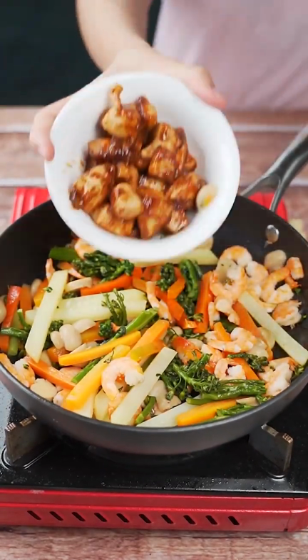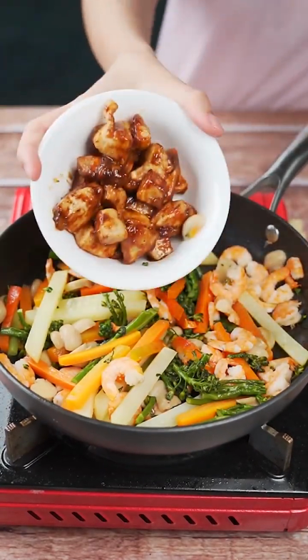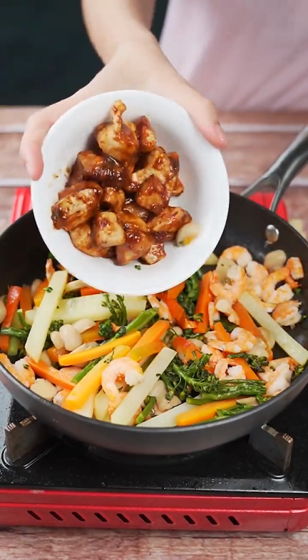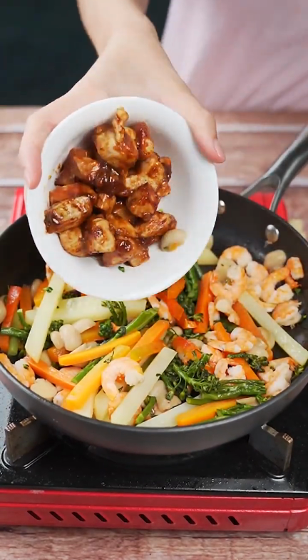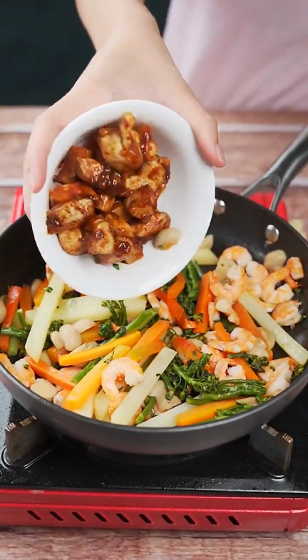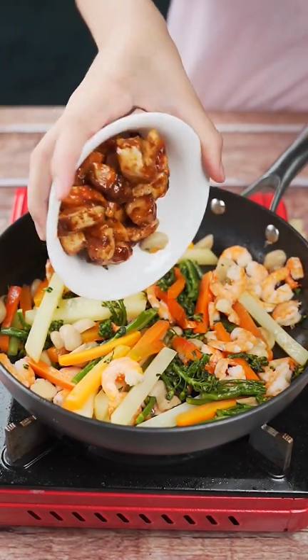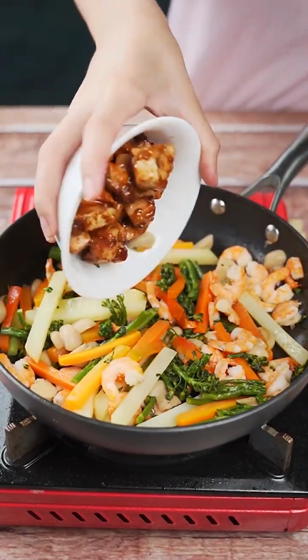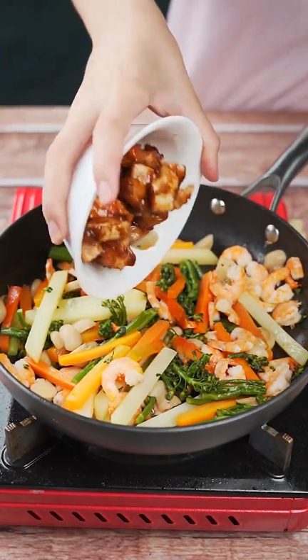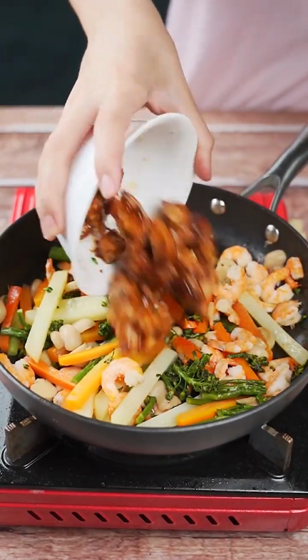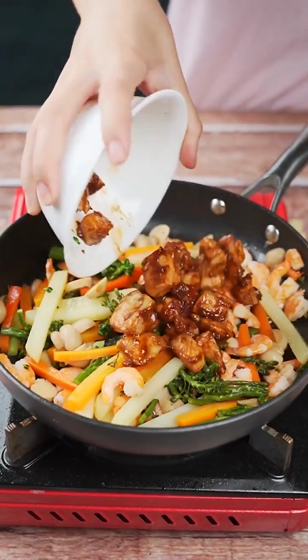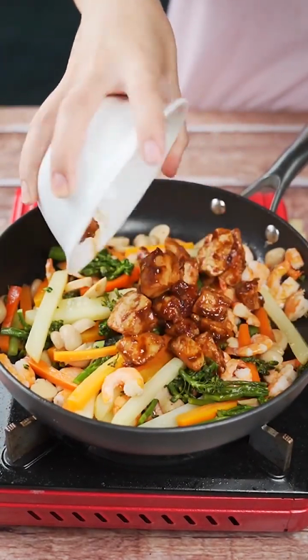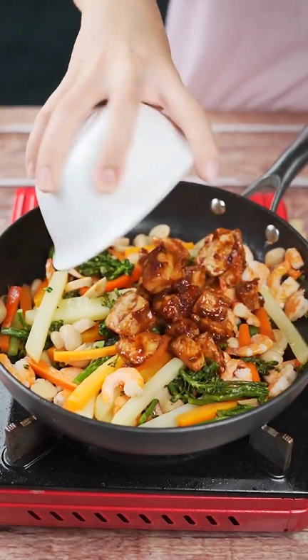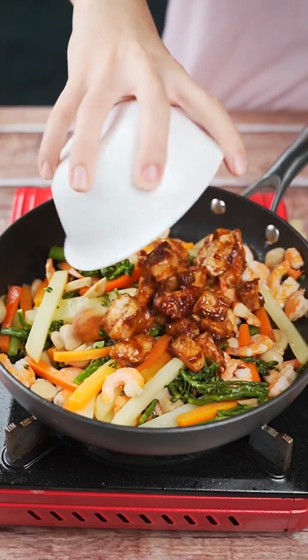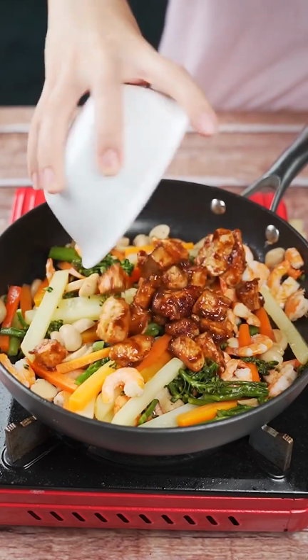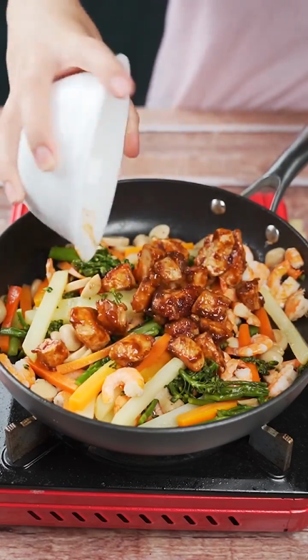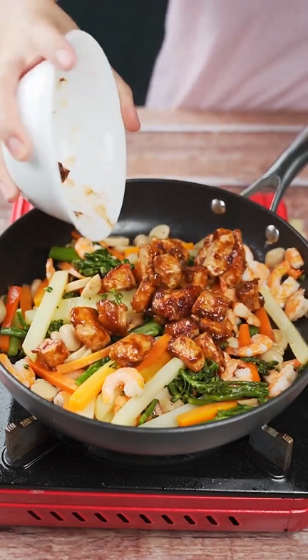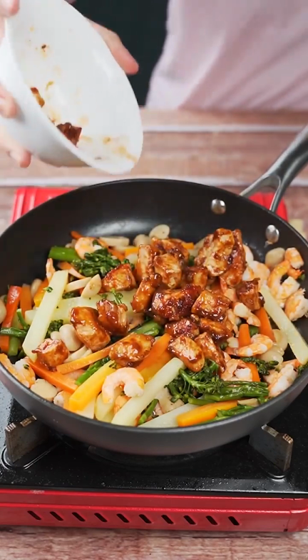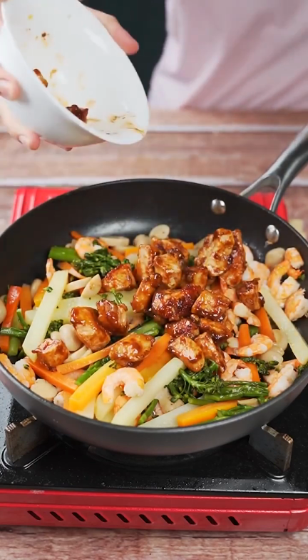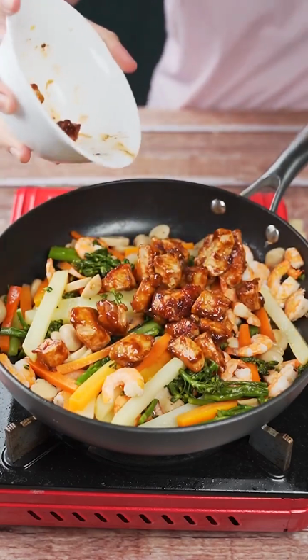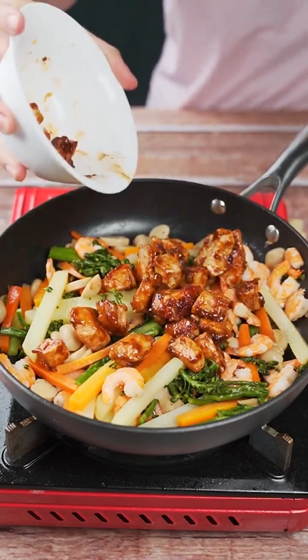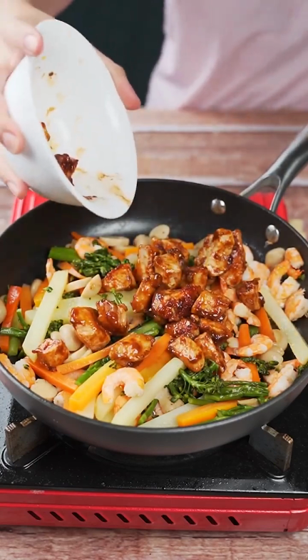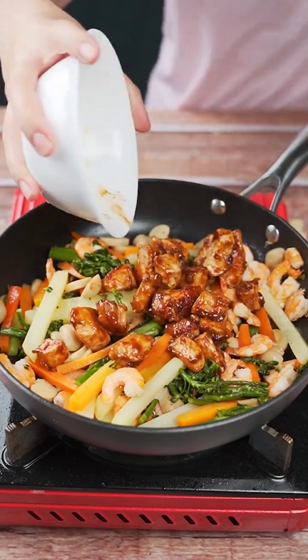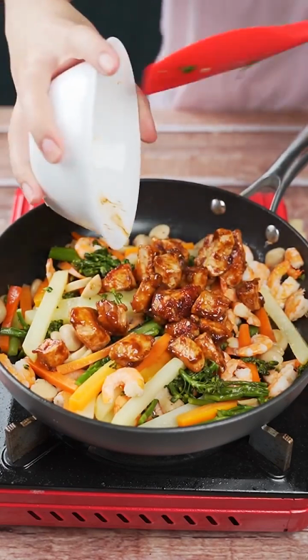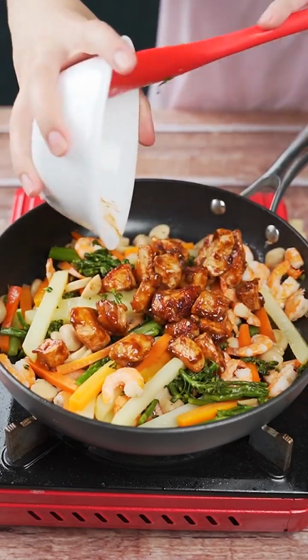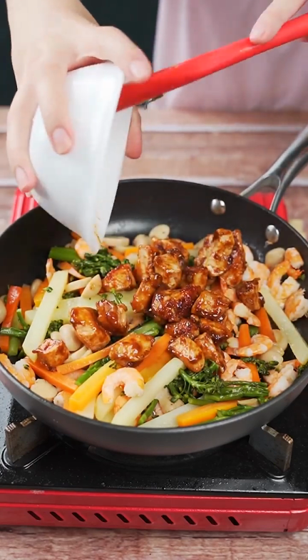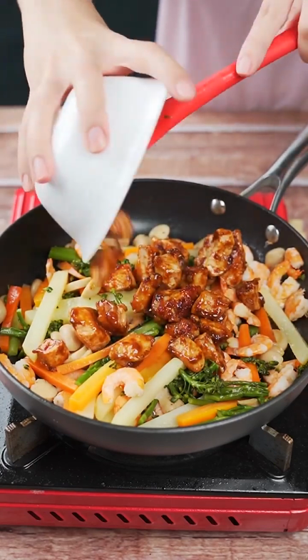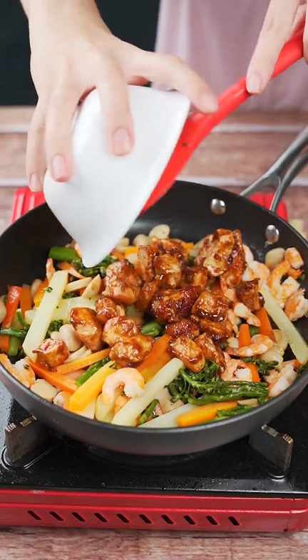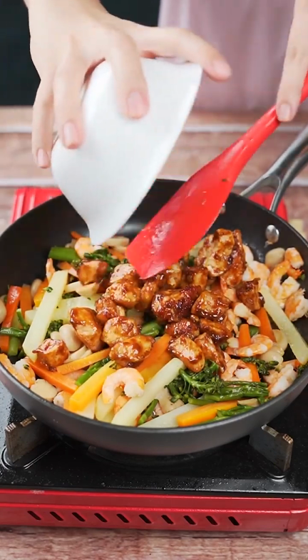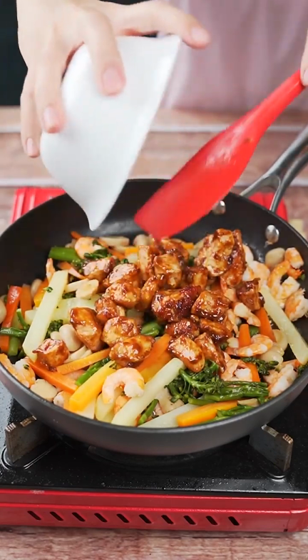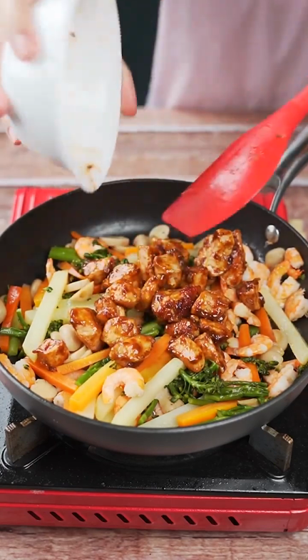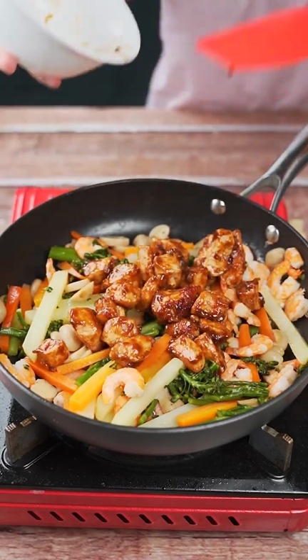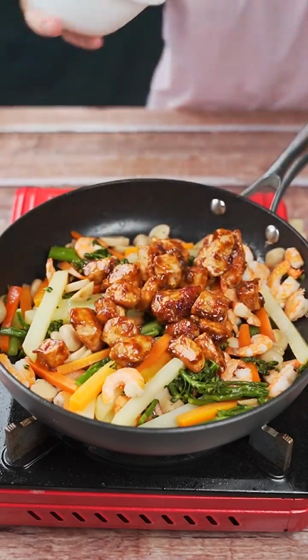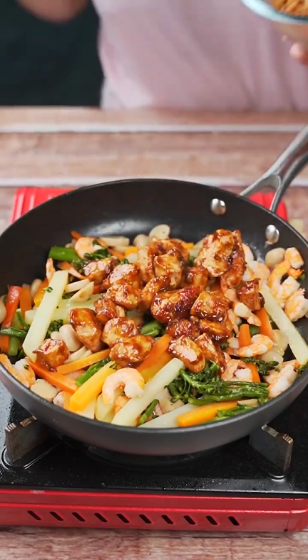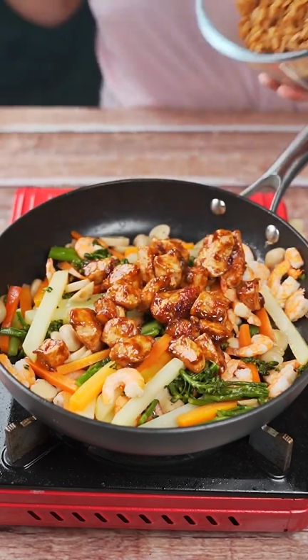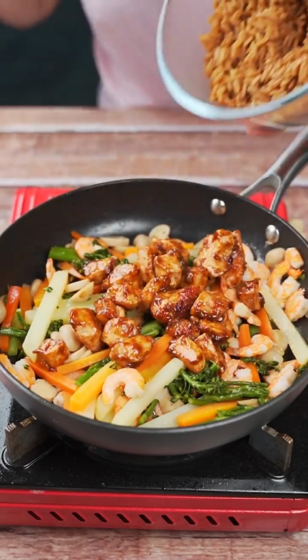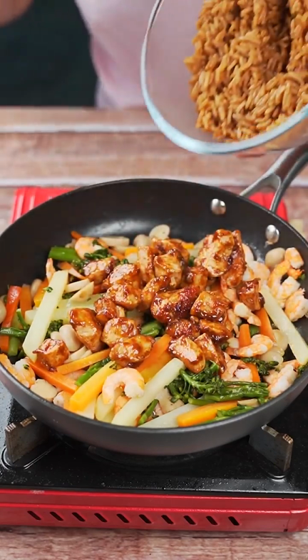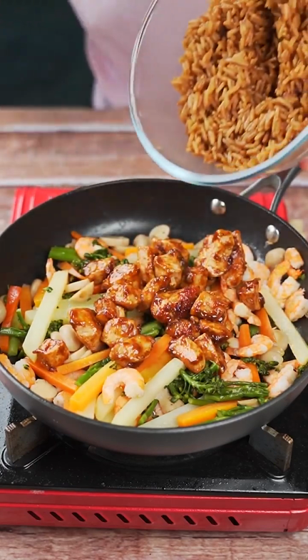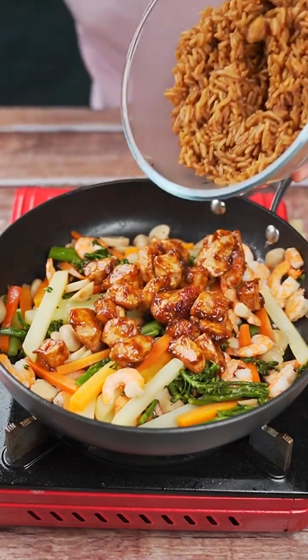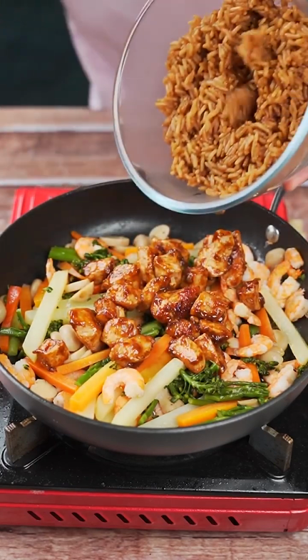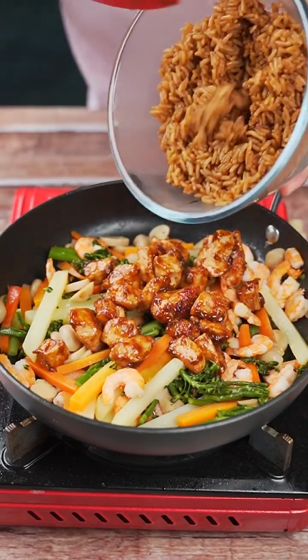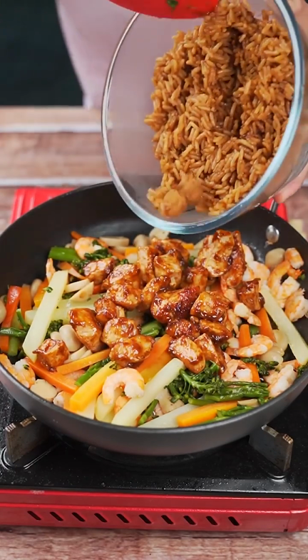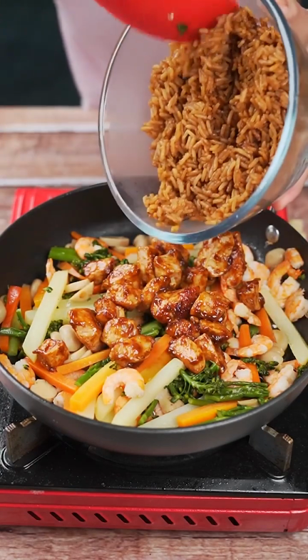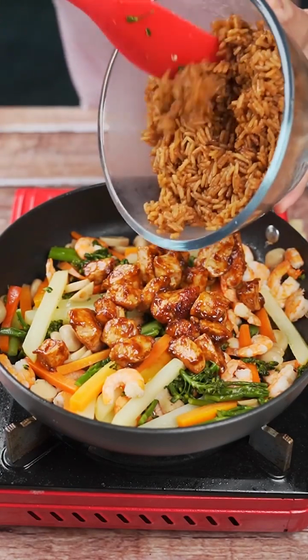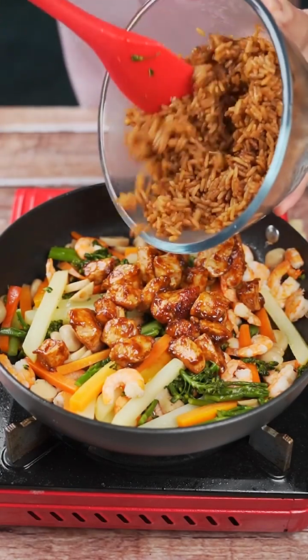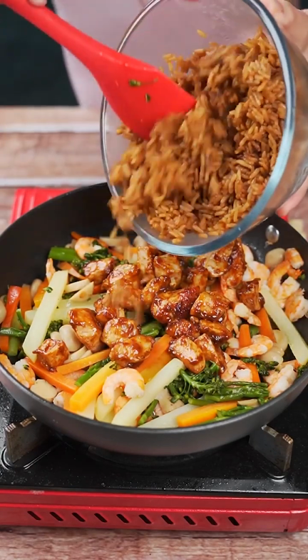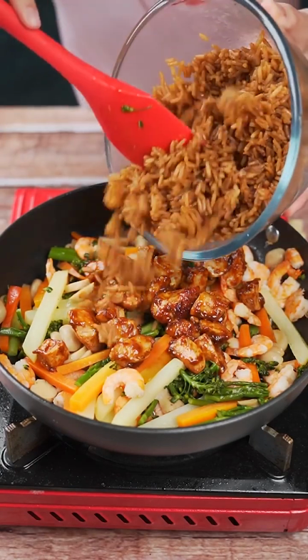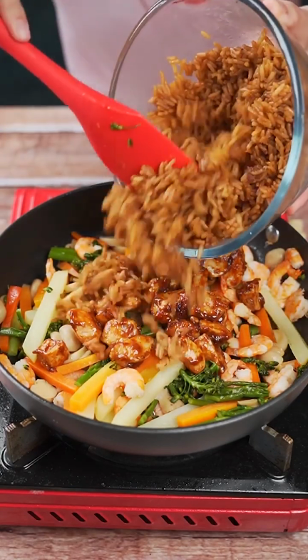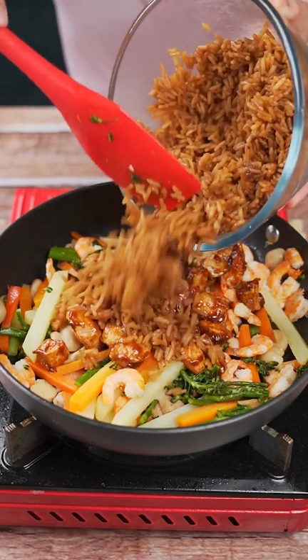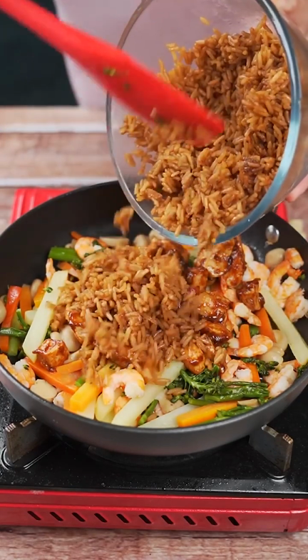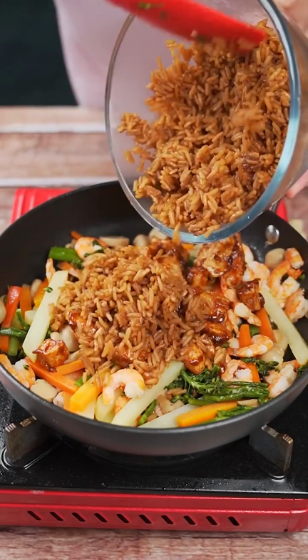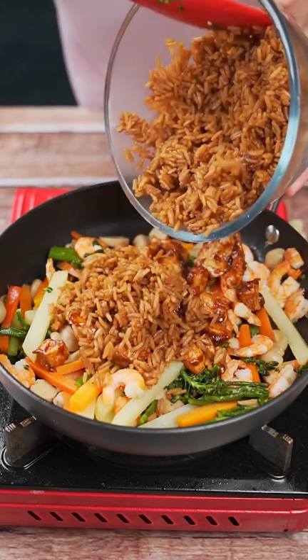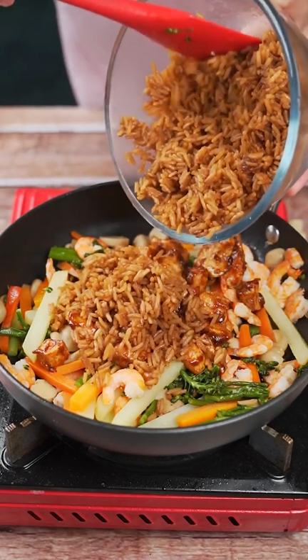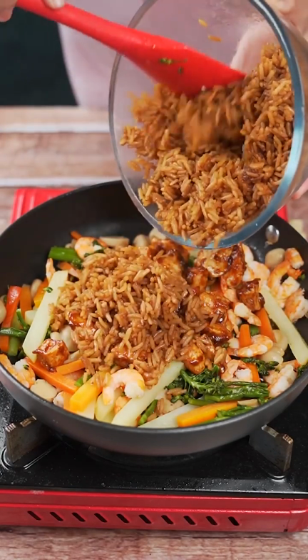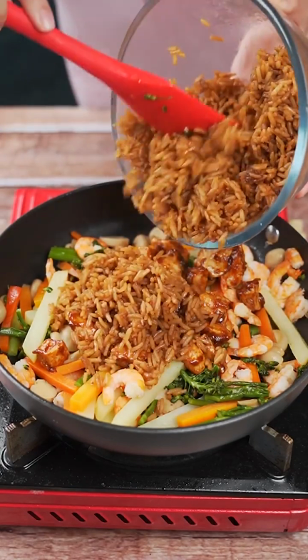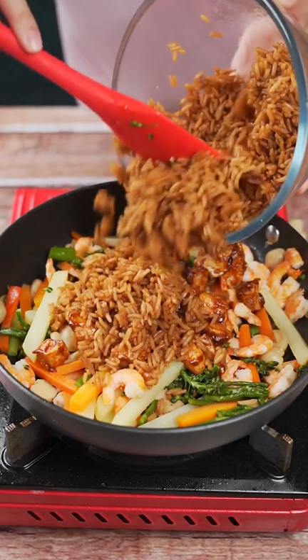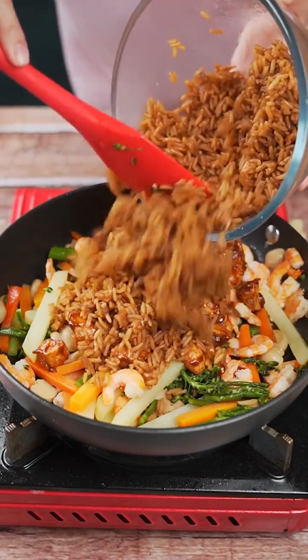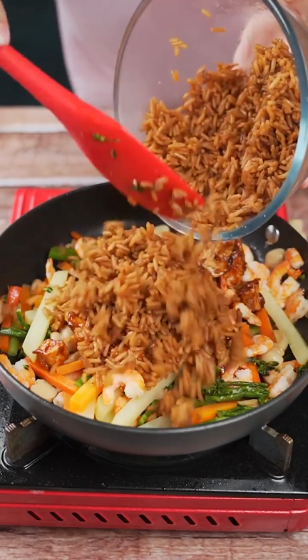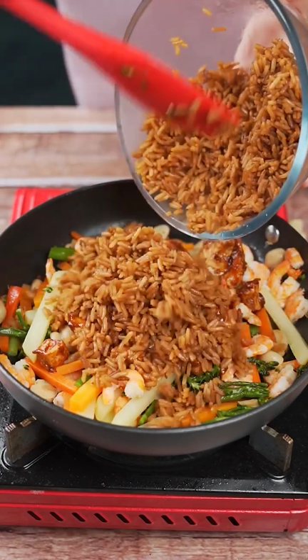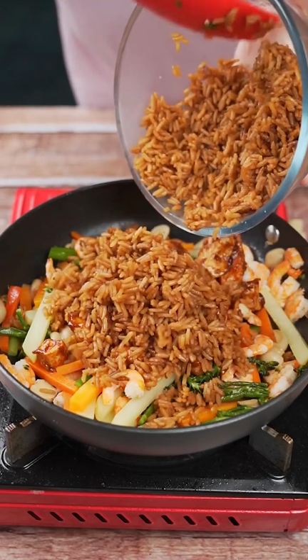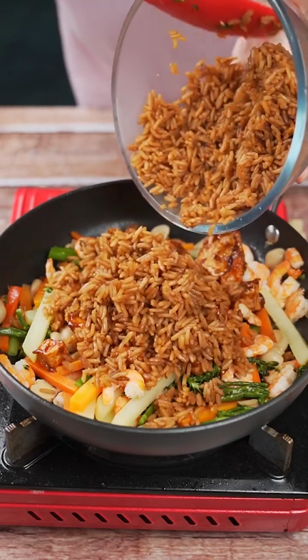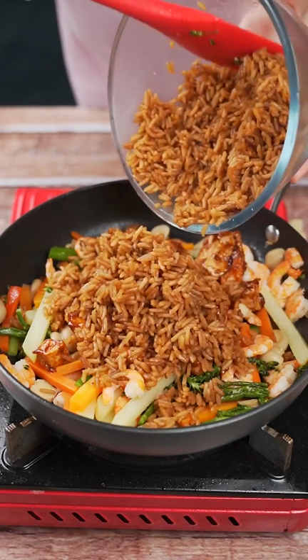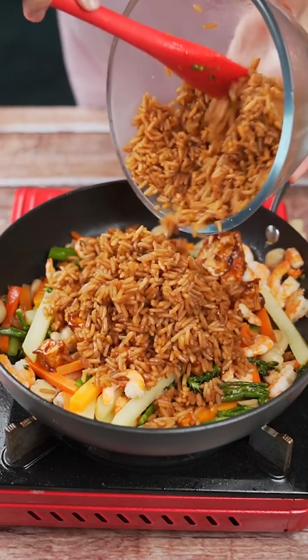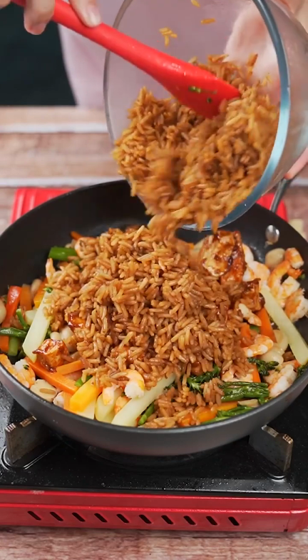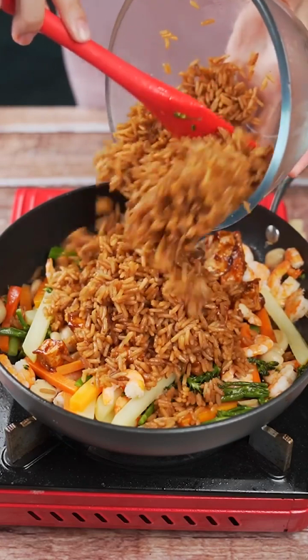Now I'll put the previously cooked chicken into the pan and stir once again. Finally, I'll add the rice to the mixture and give it one last stir.